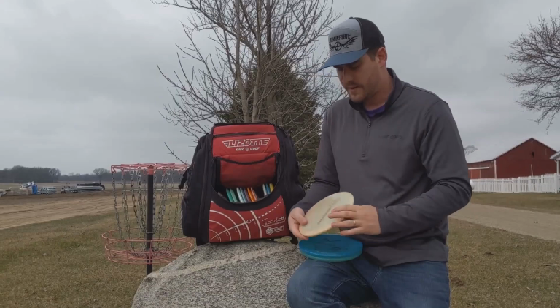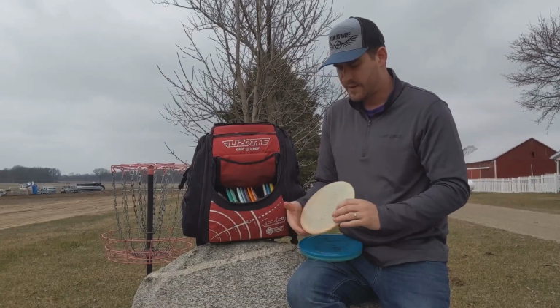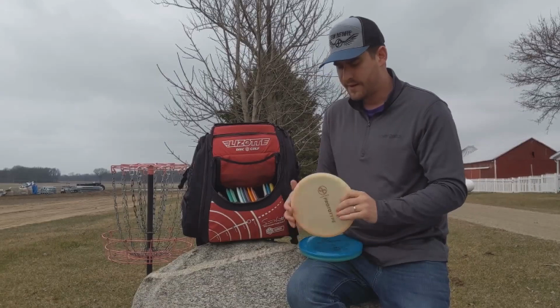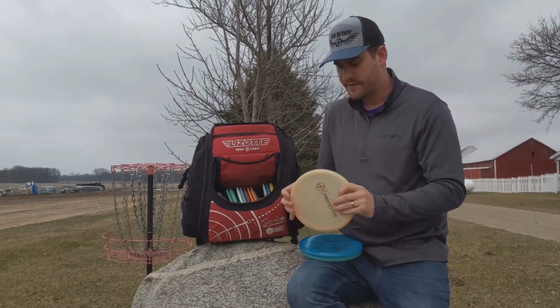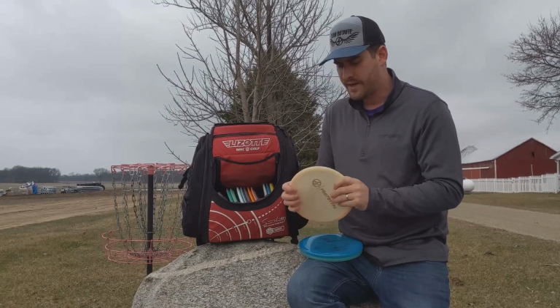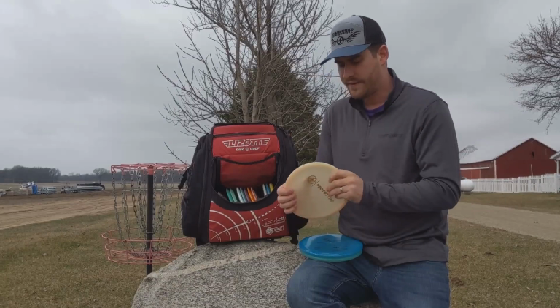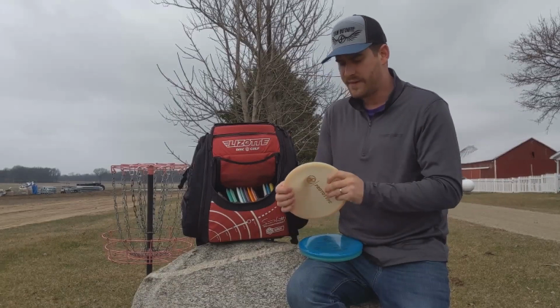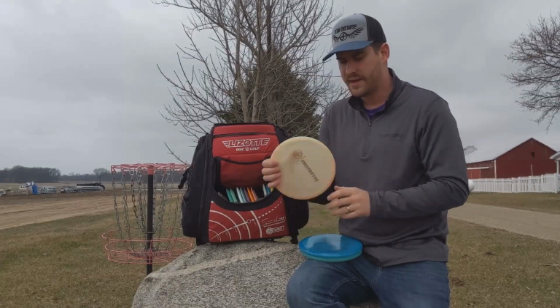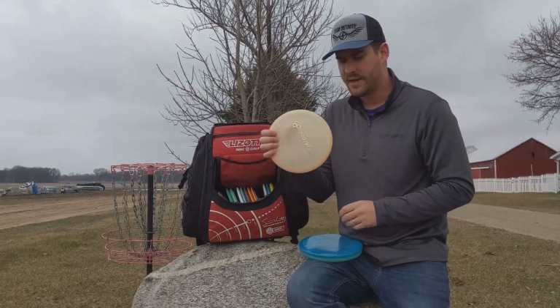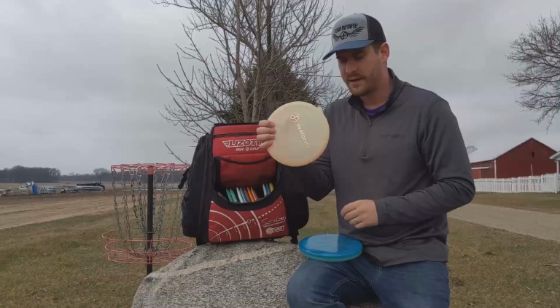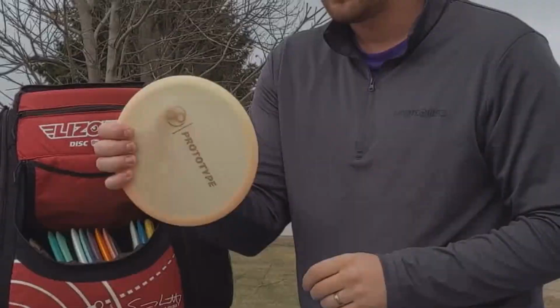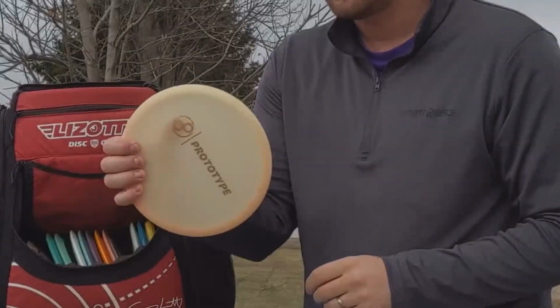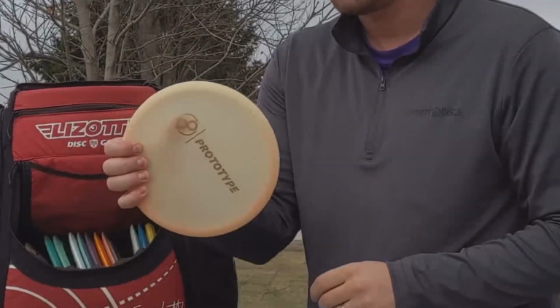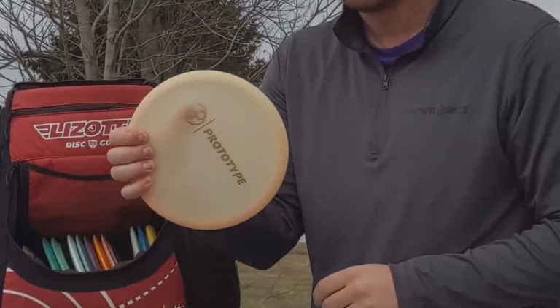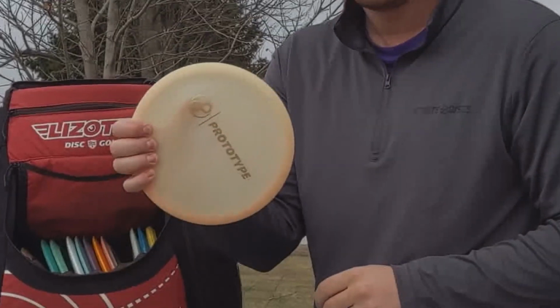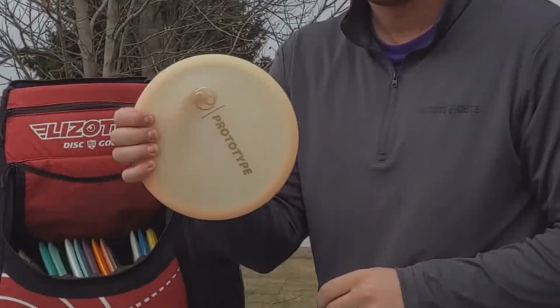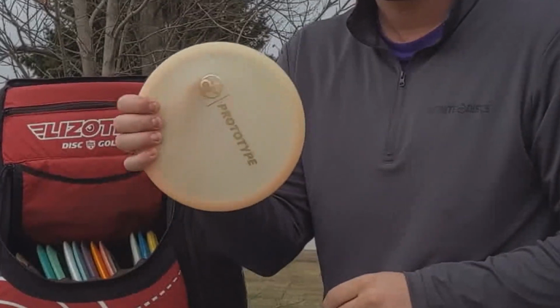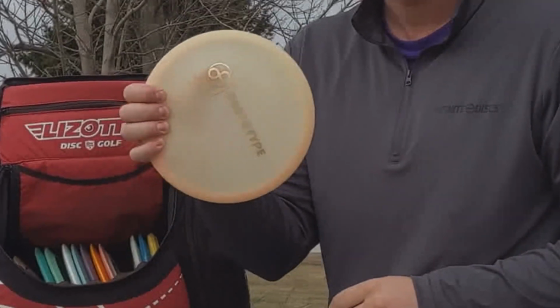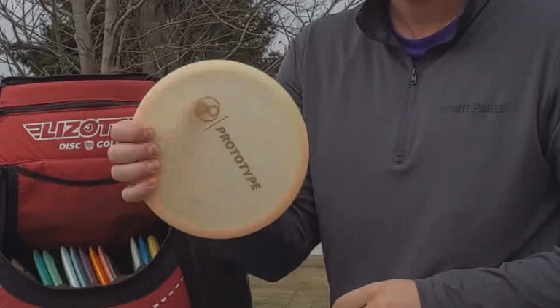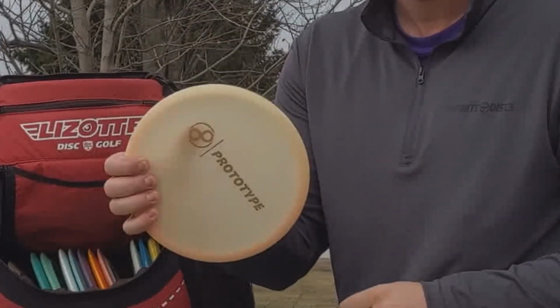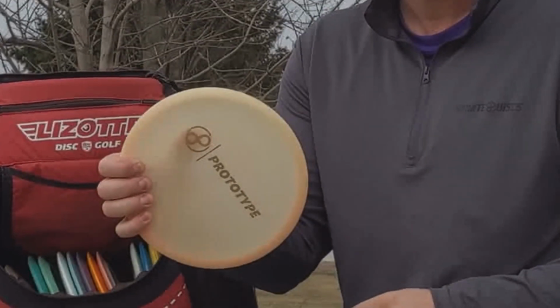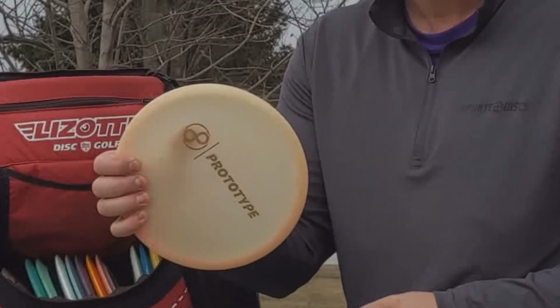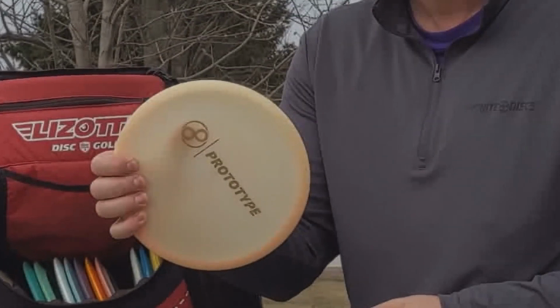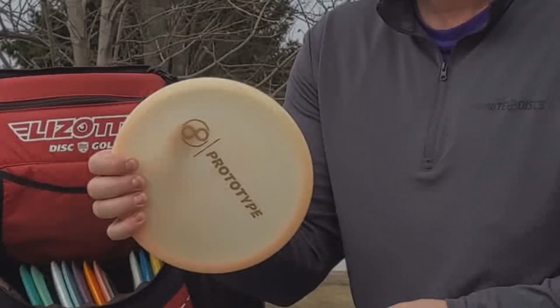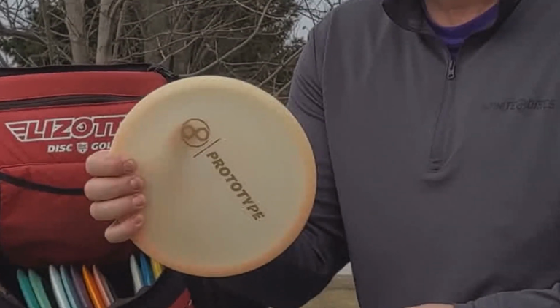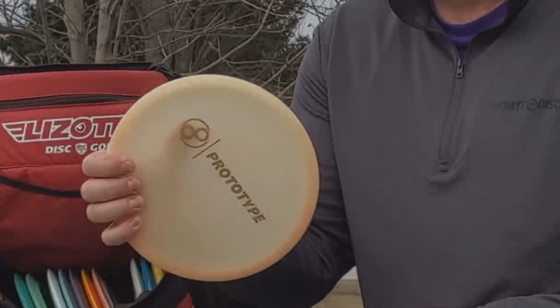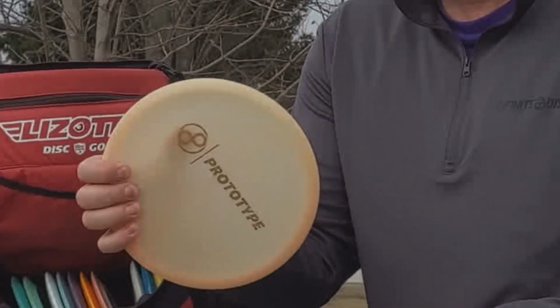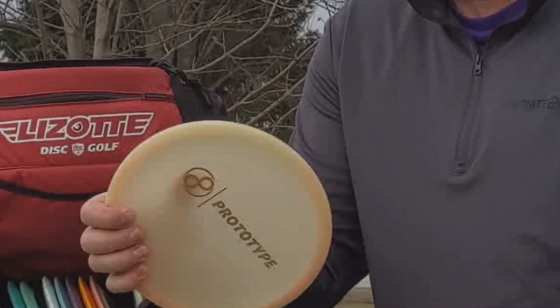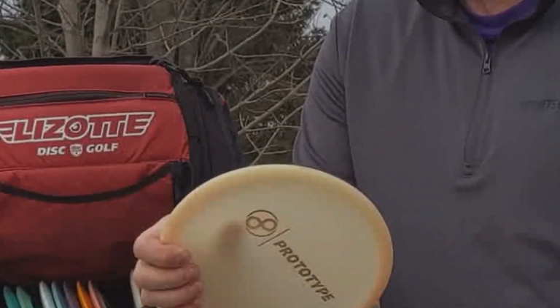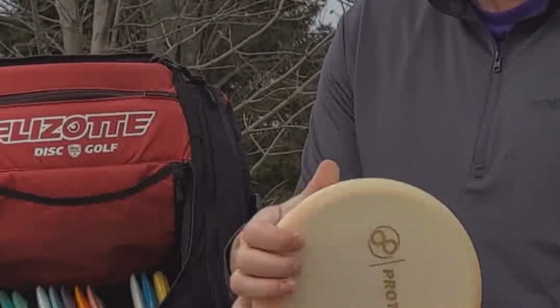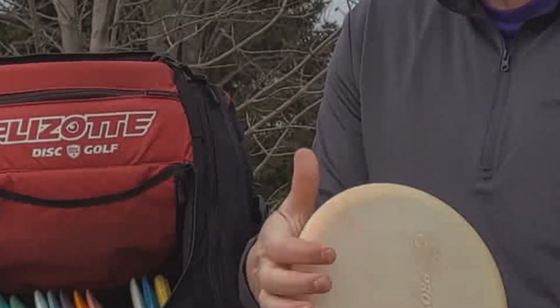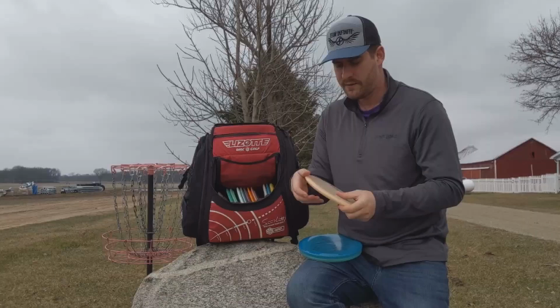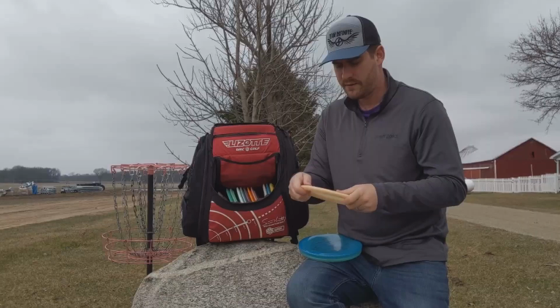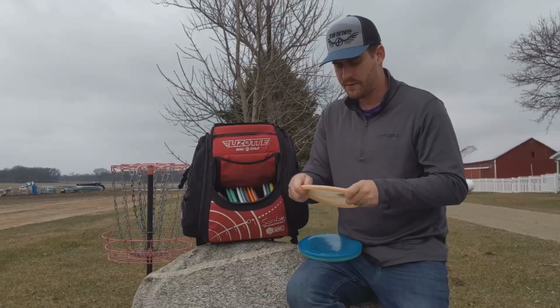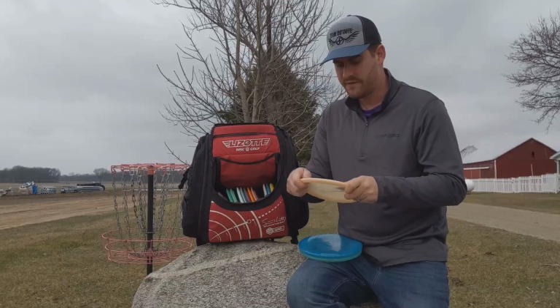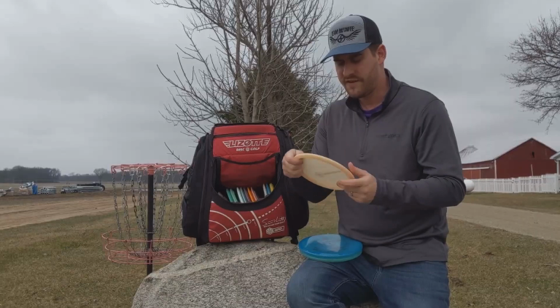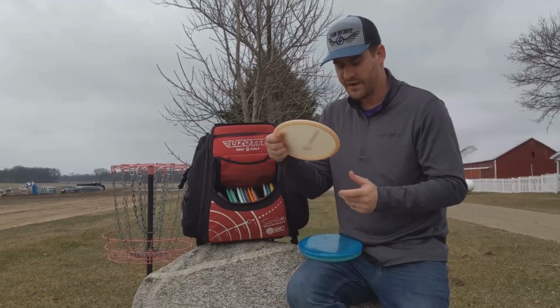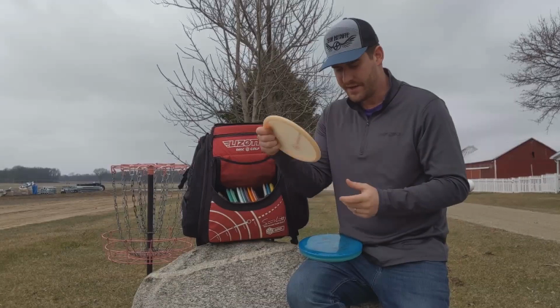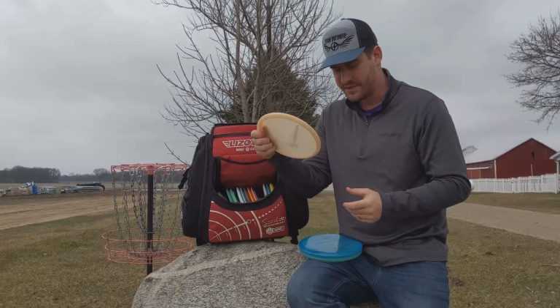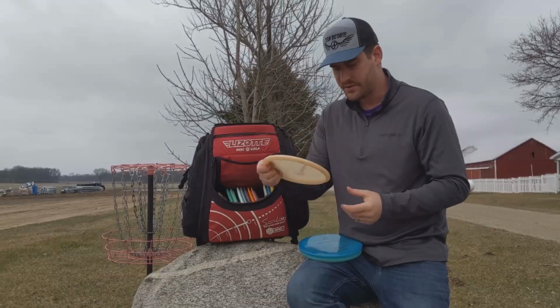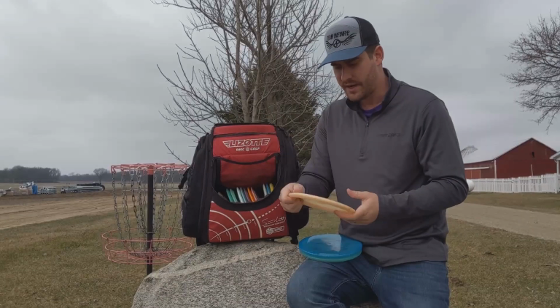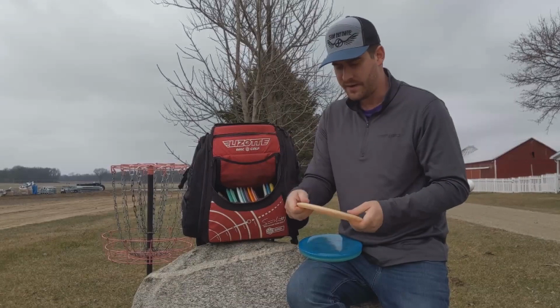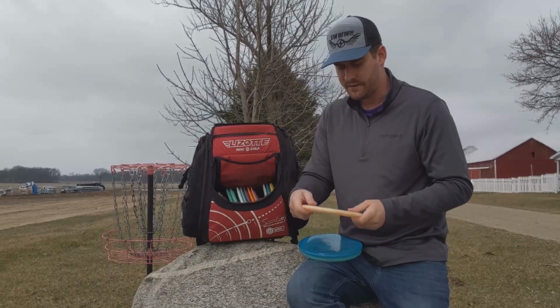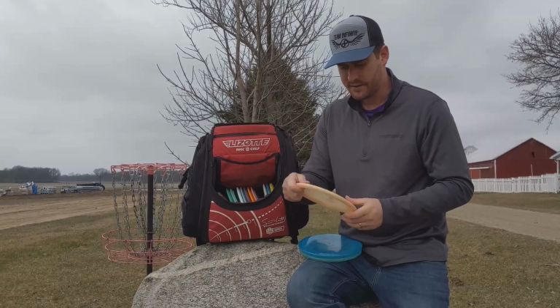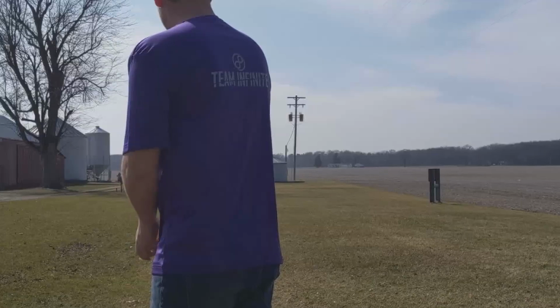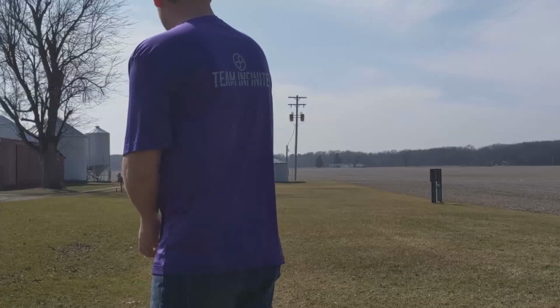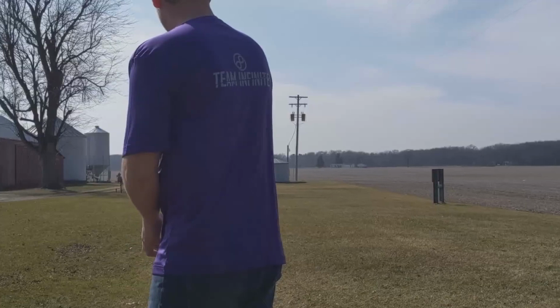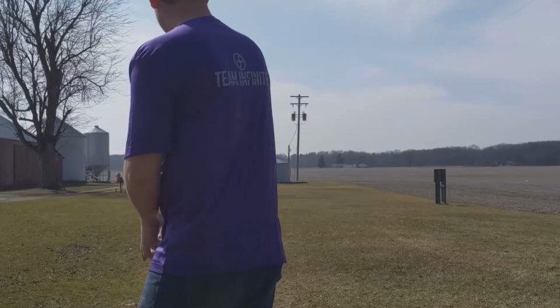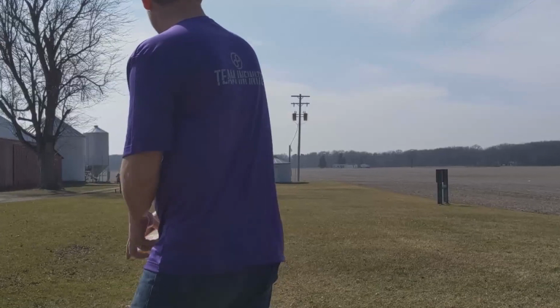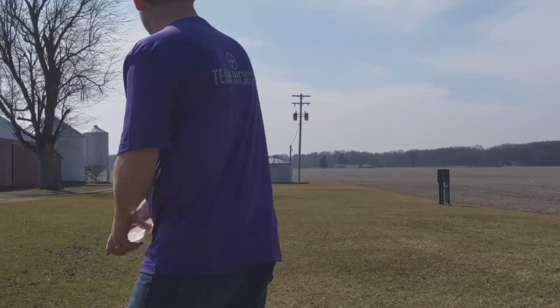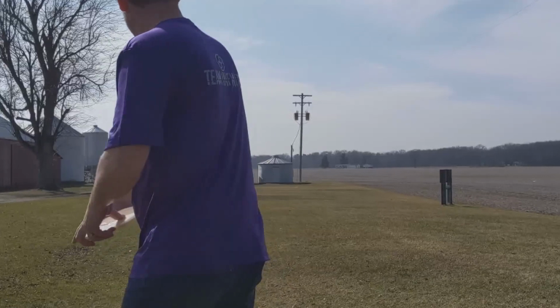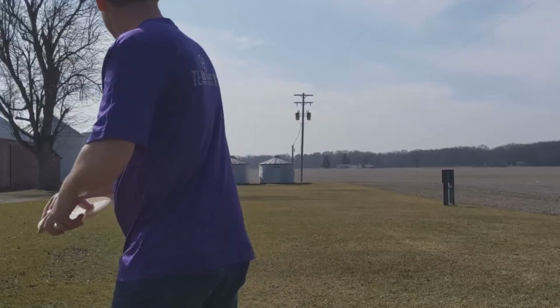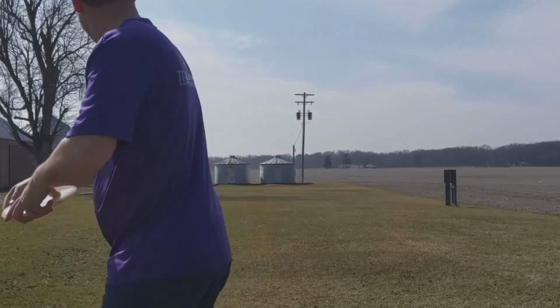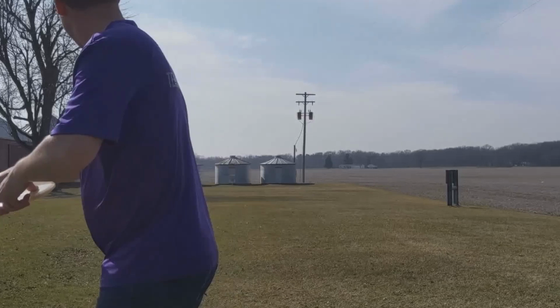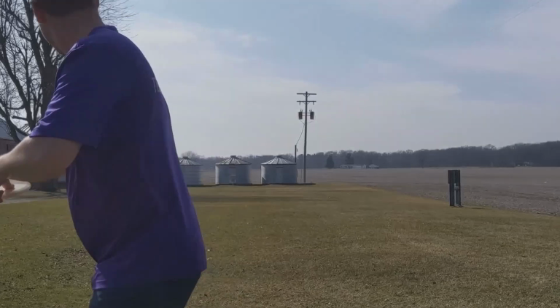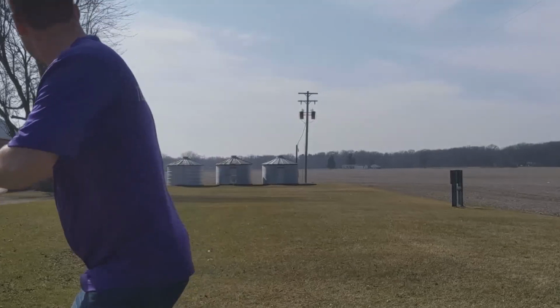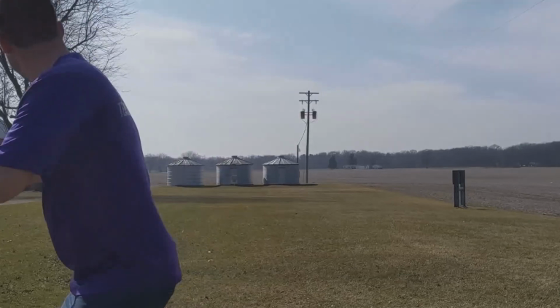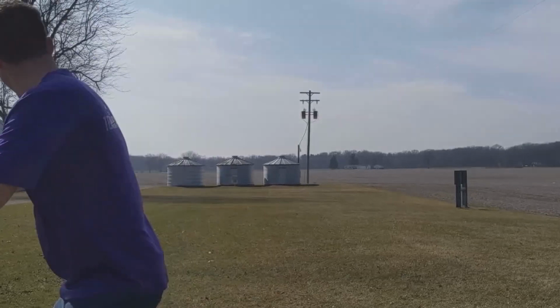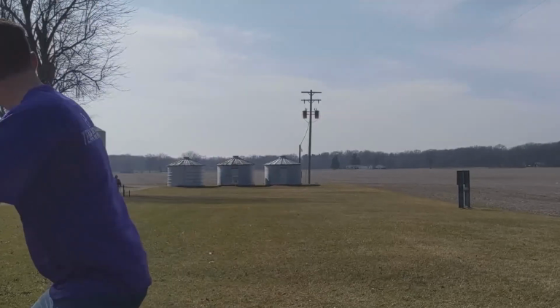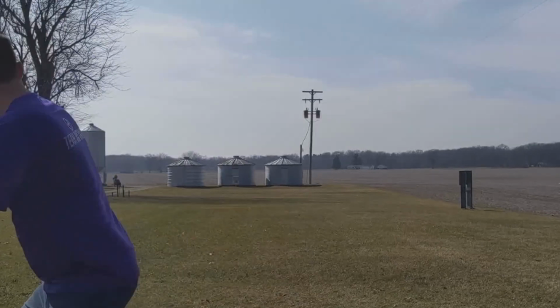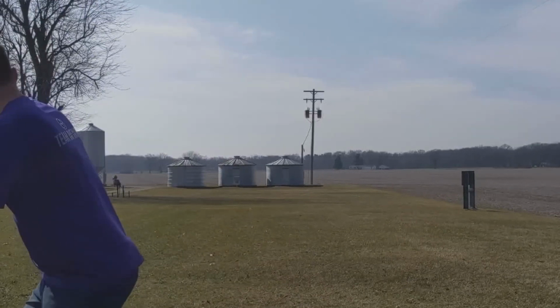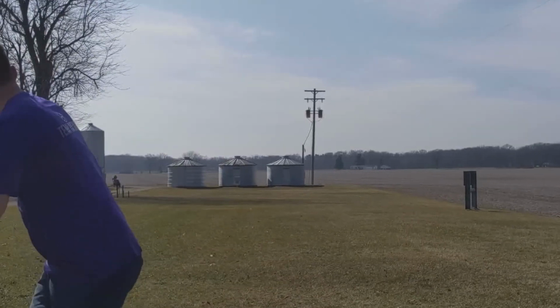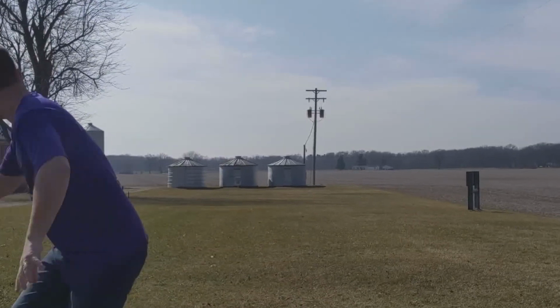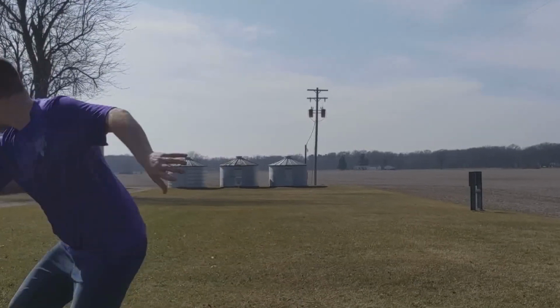I've got the Glow Chariot, max weight, very straight. I really like this disc a lot for some great shots.